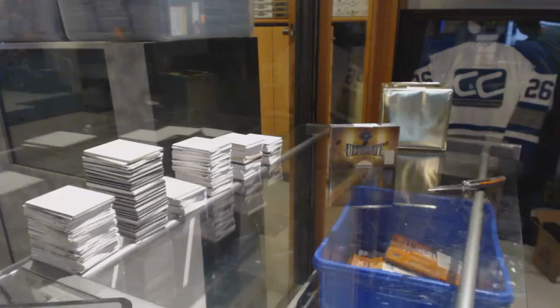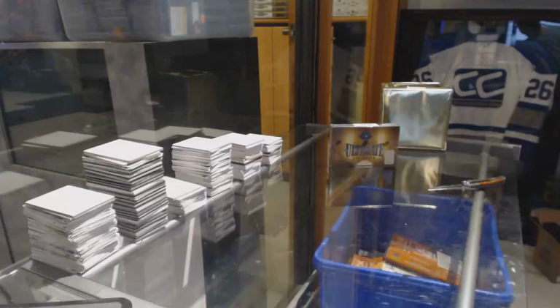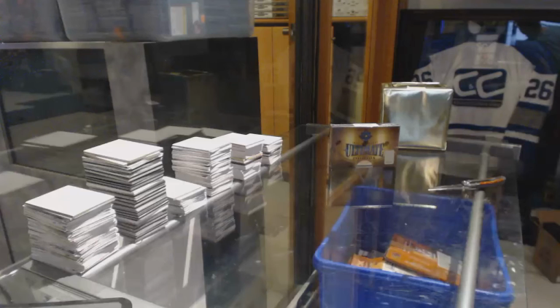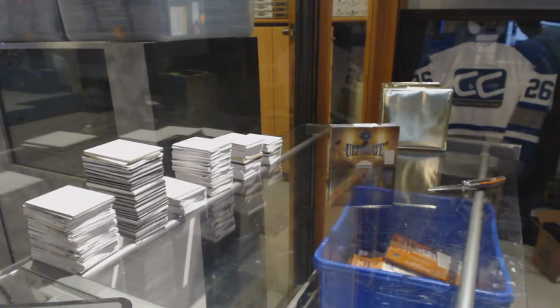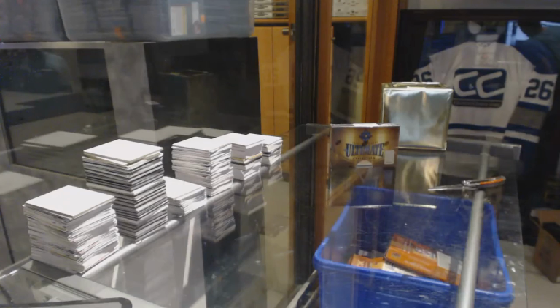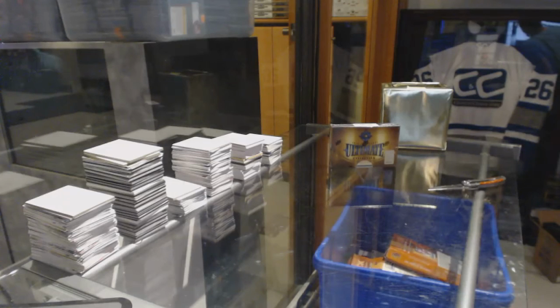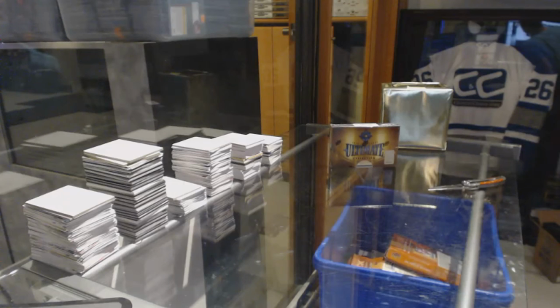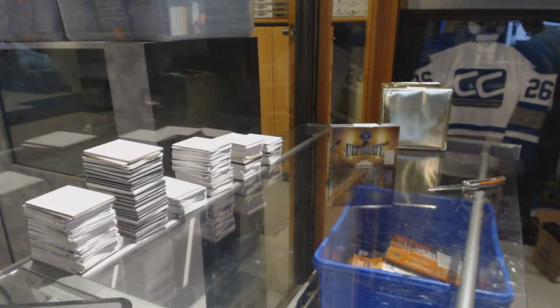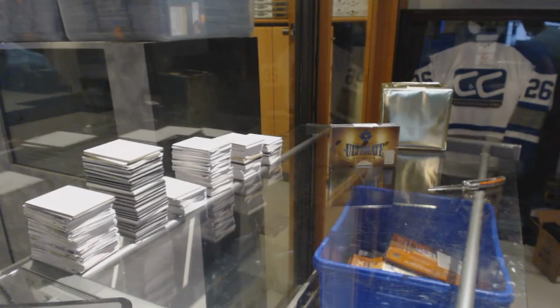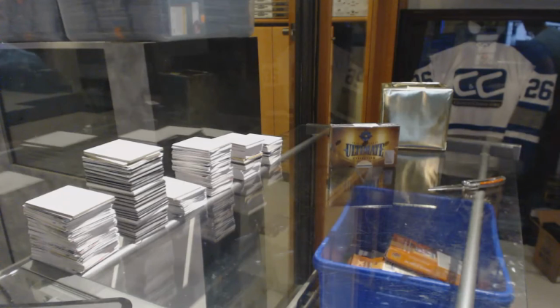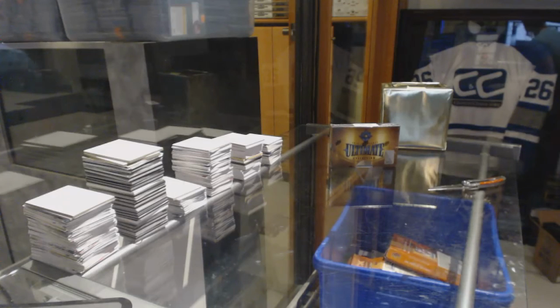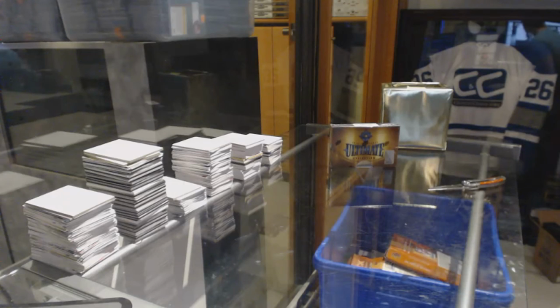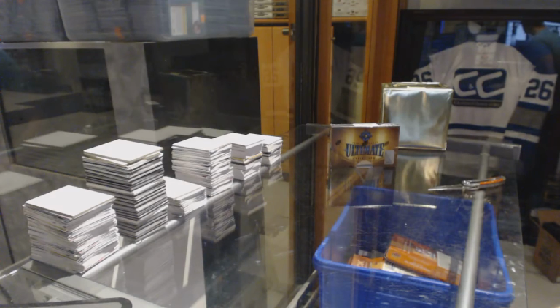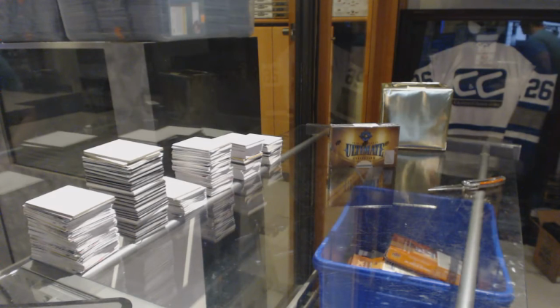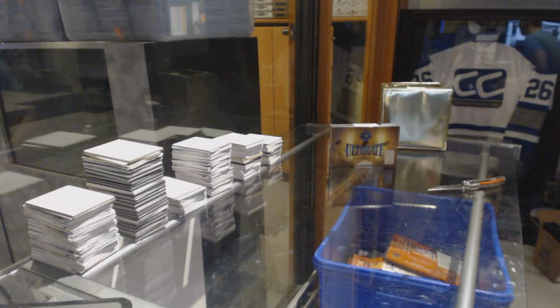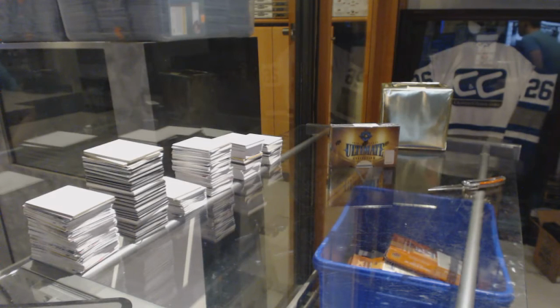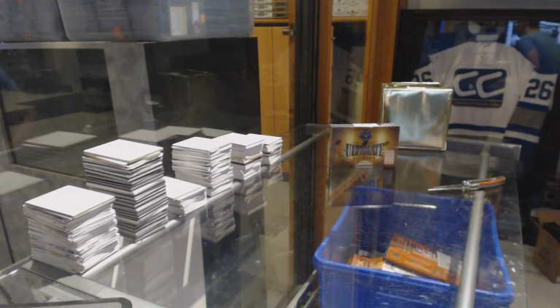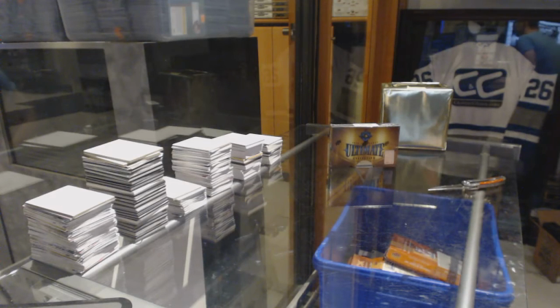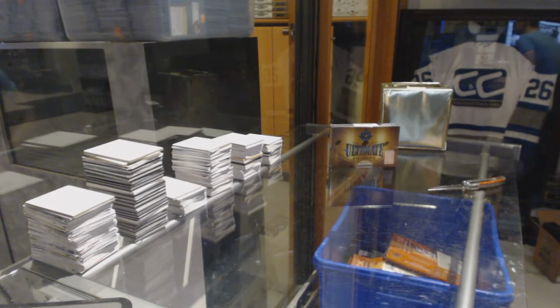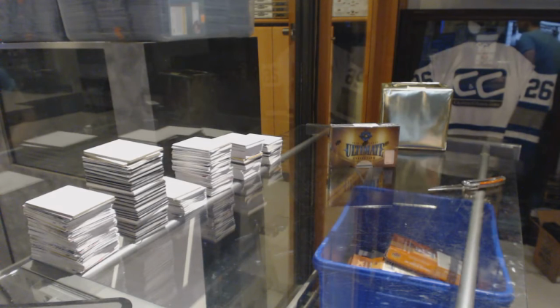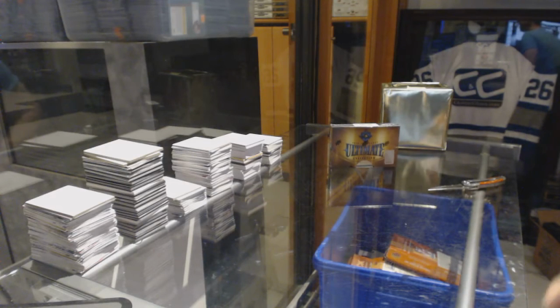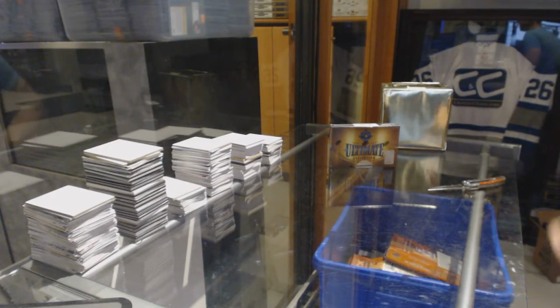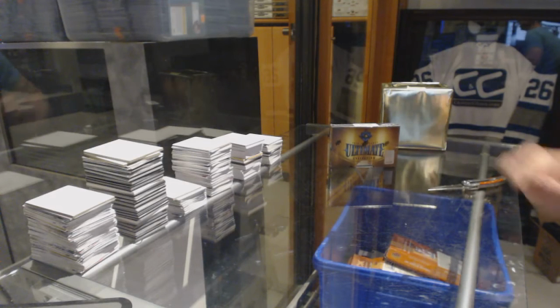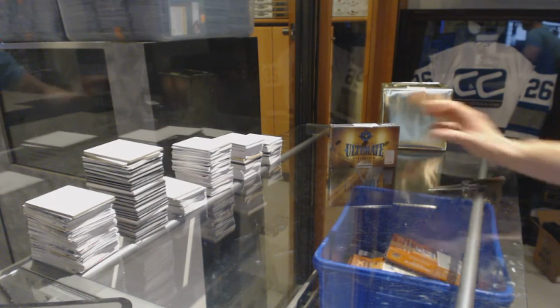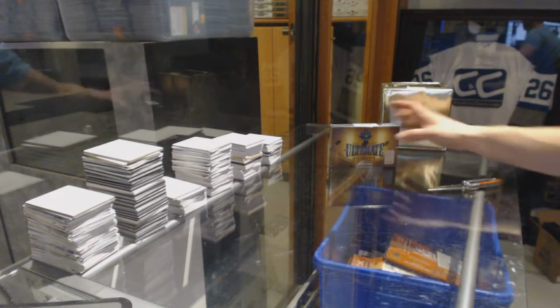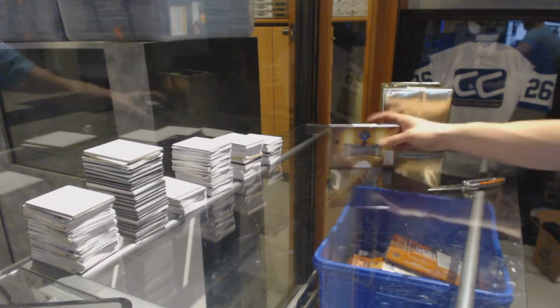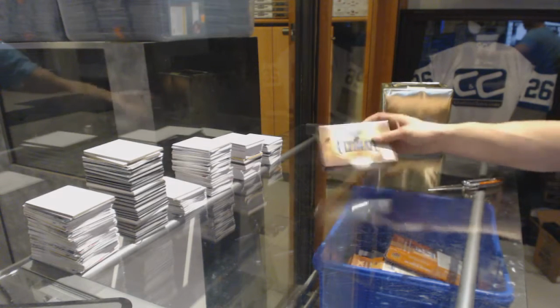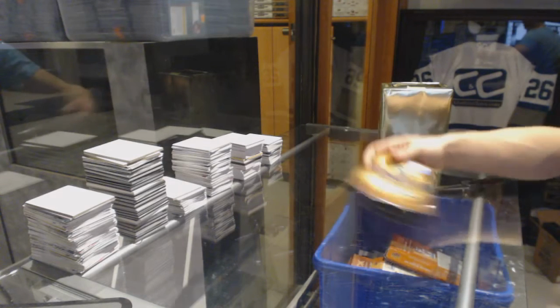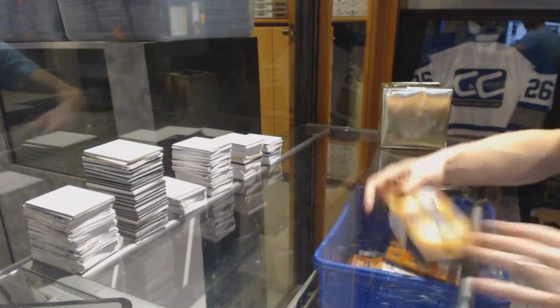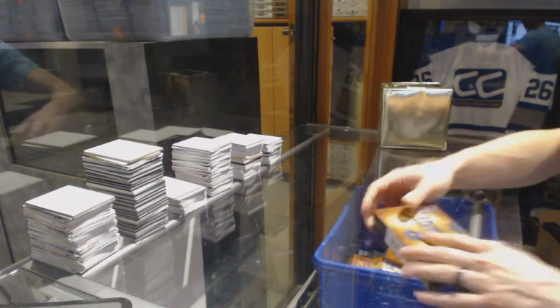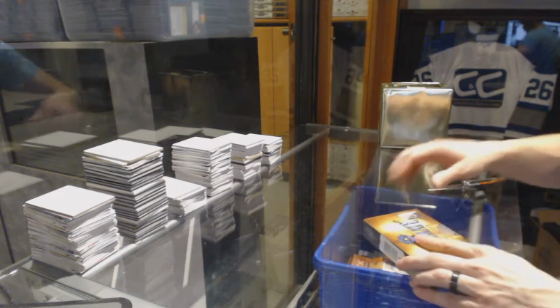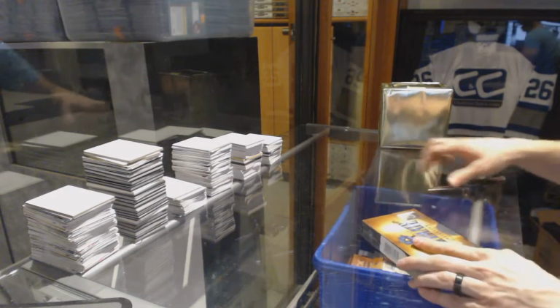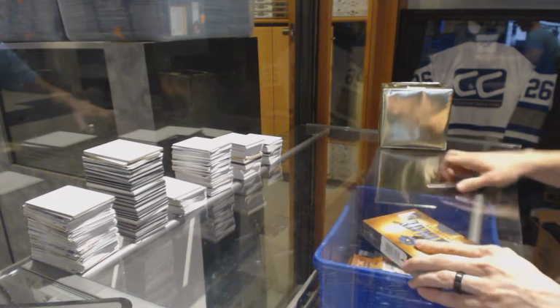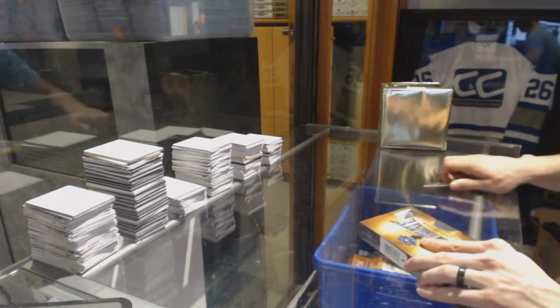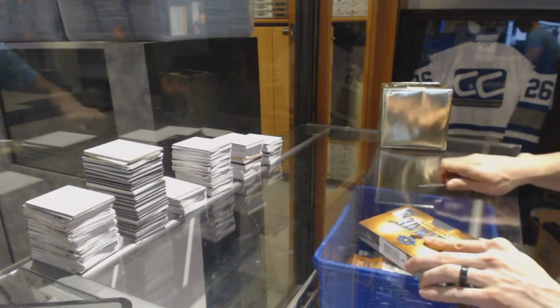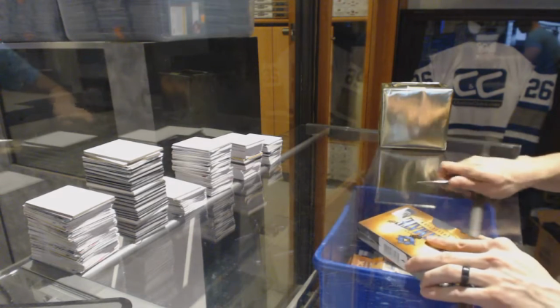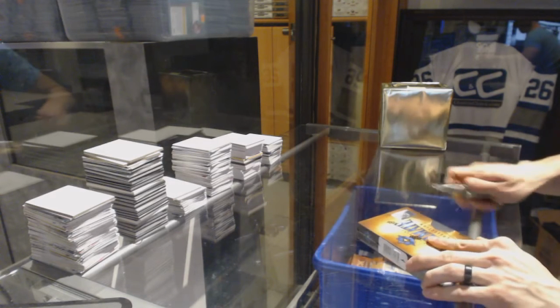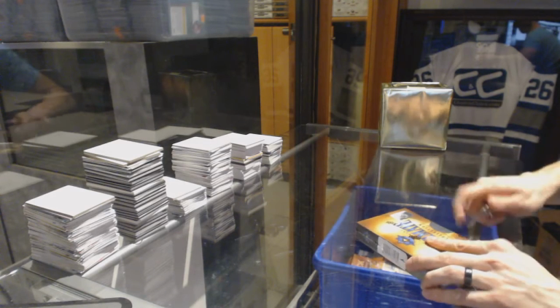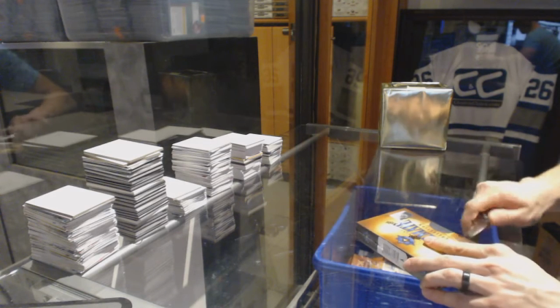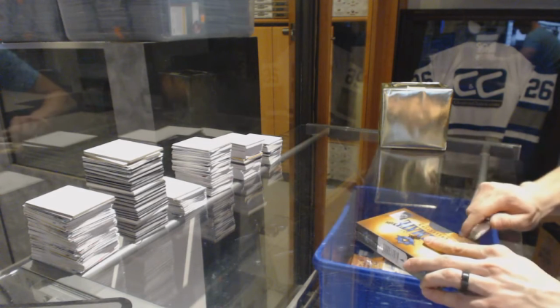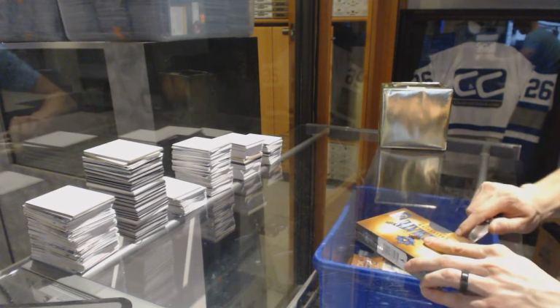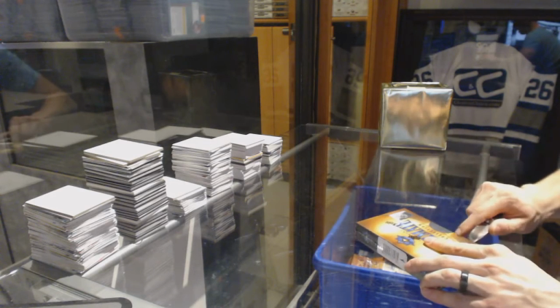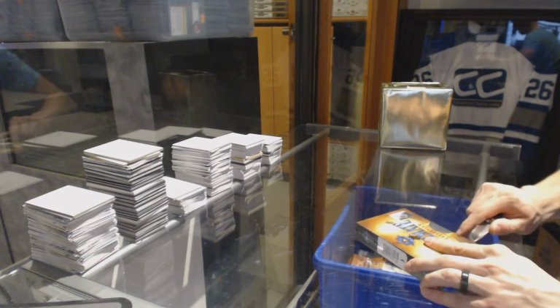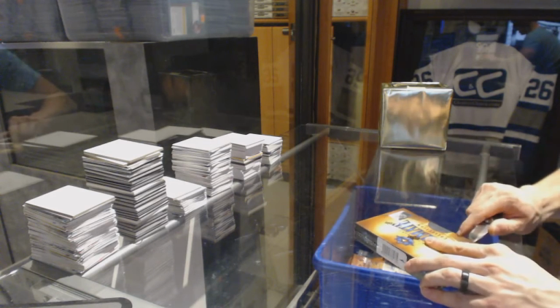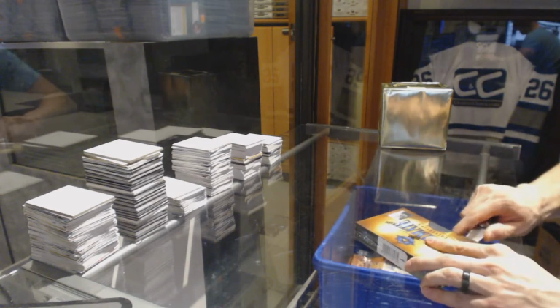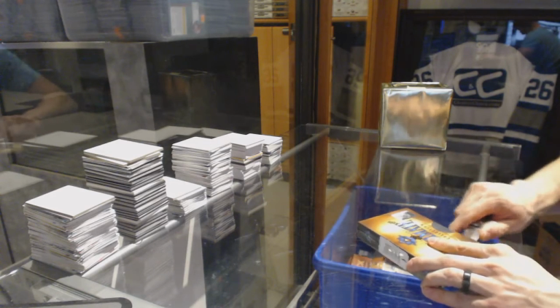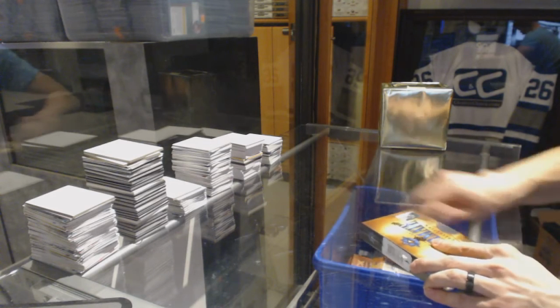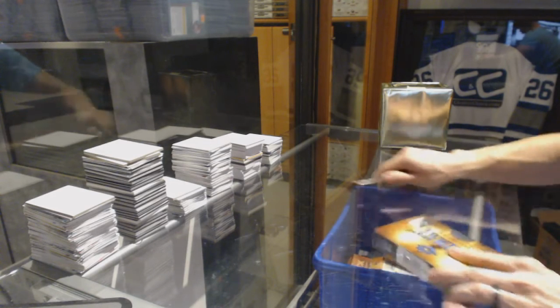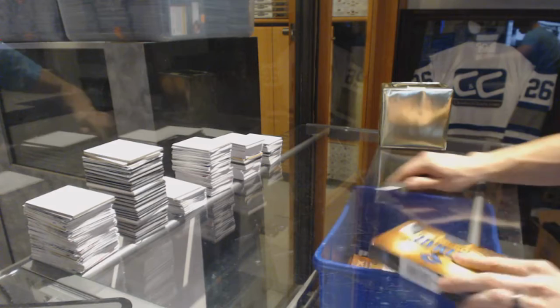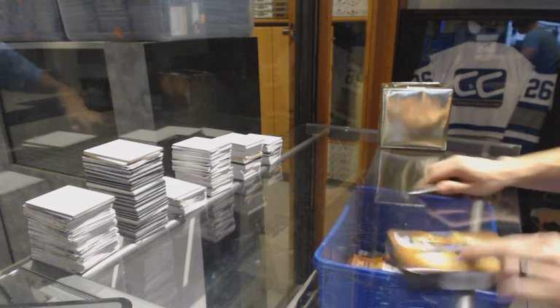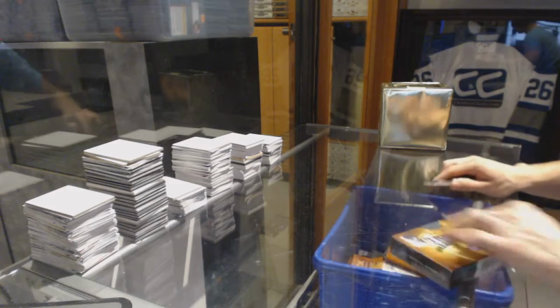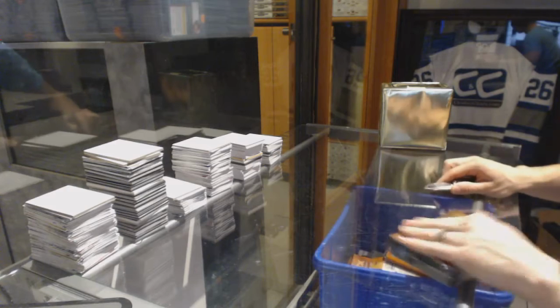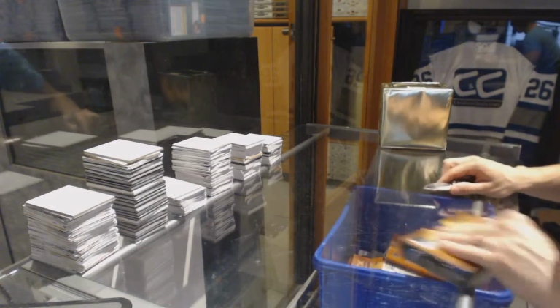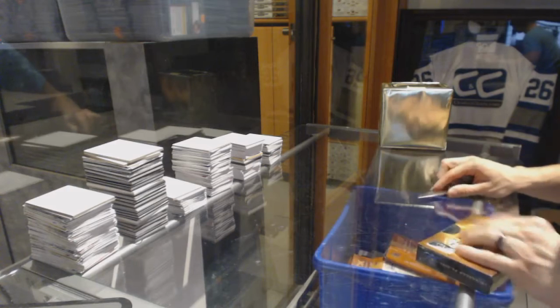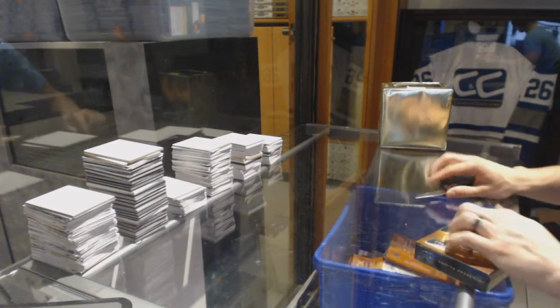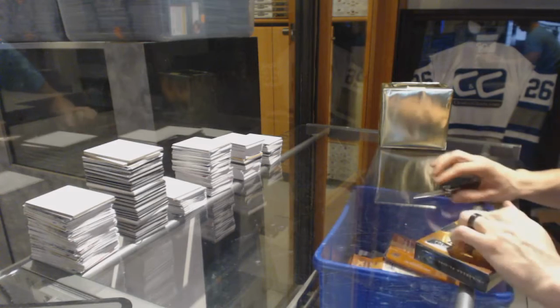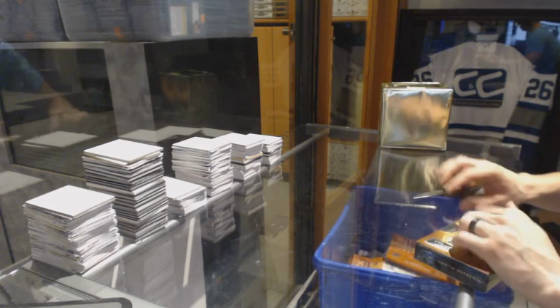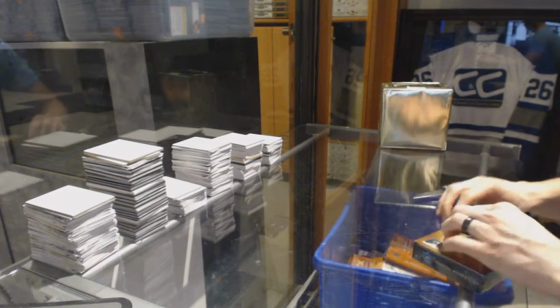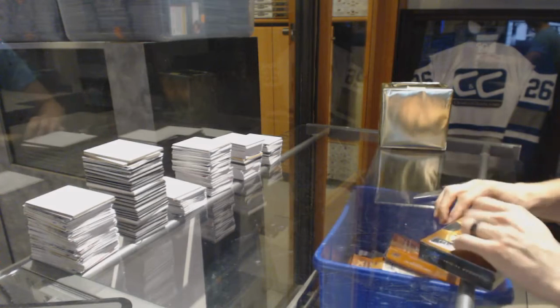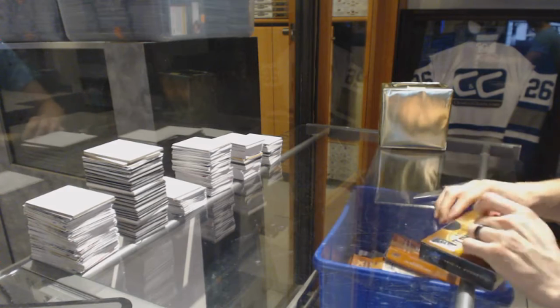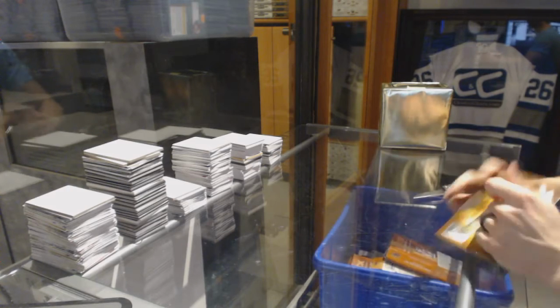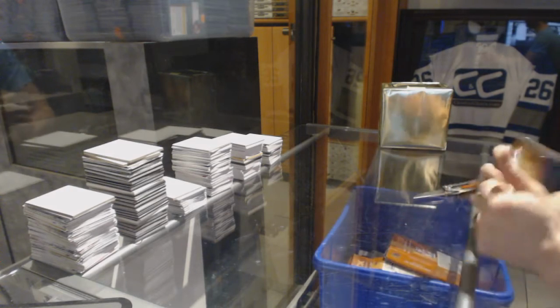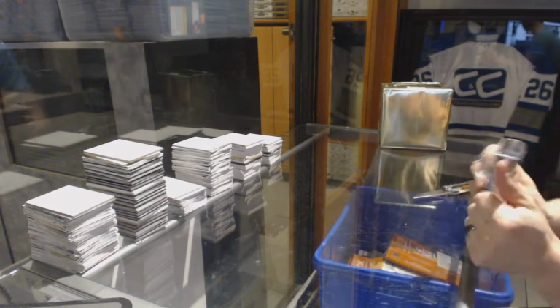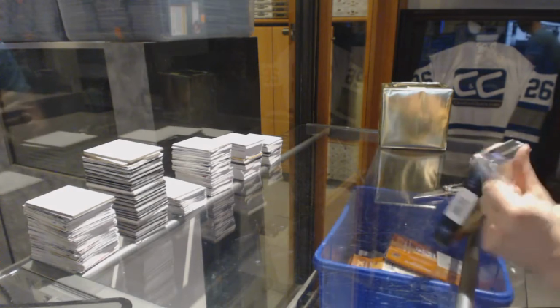Here we go — T-Clamps Box 1516 Upper Deck Ultimates.